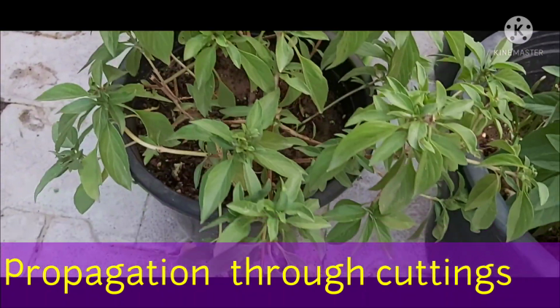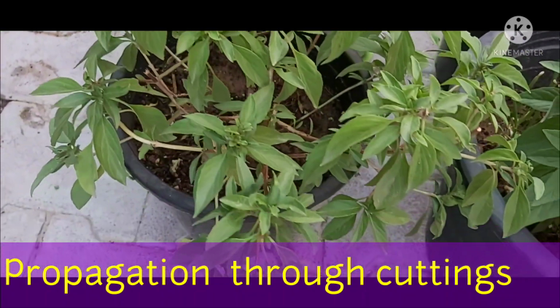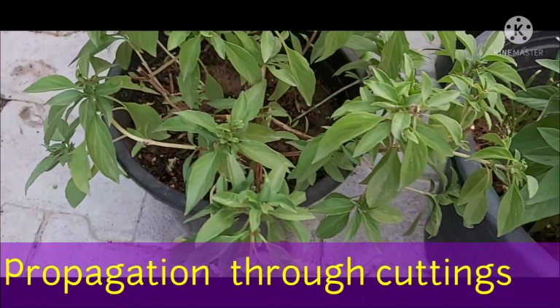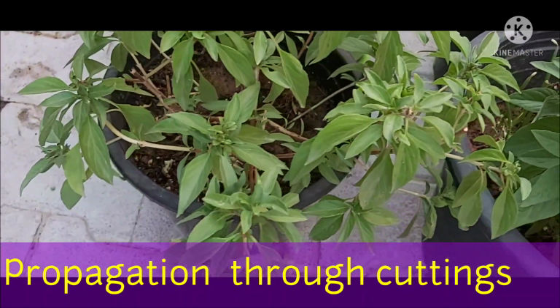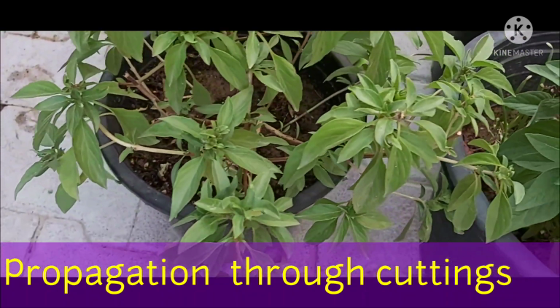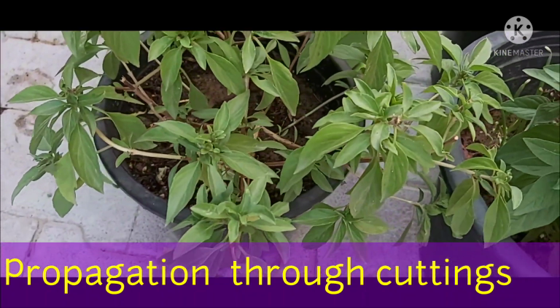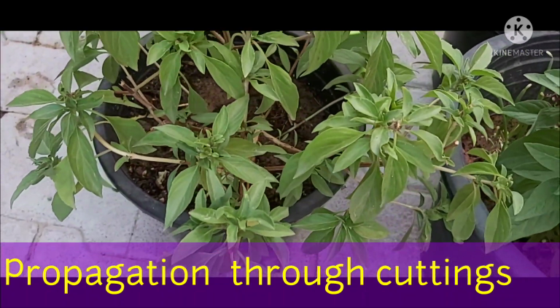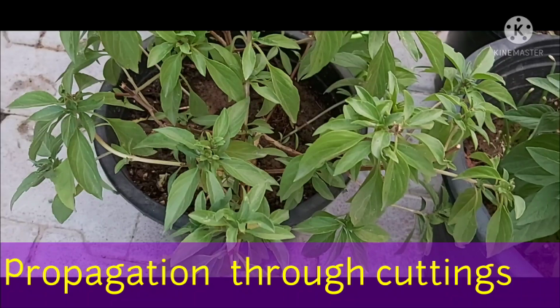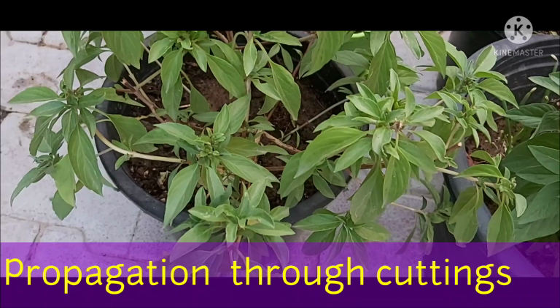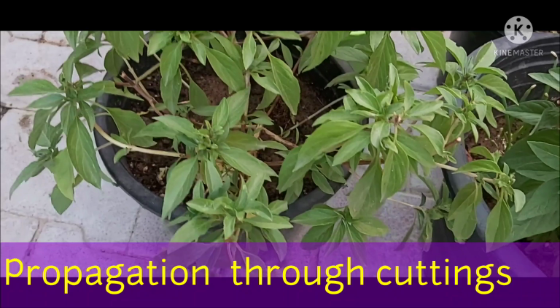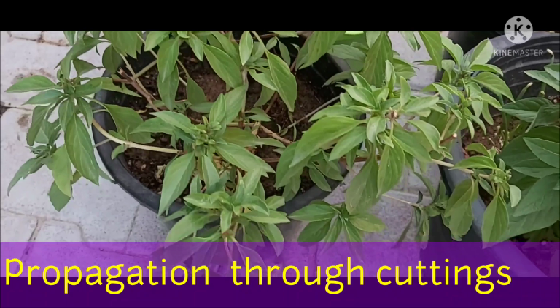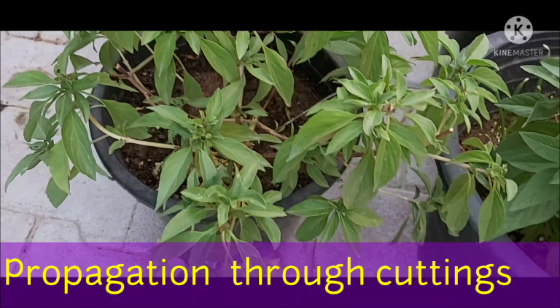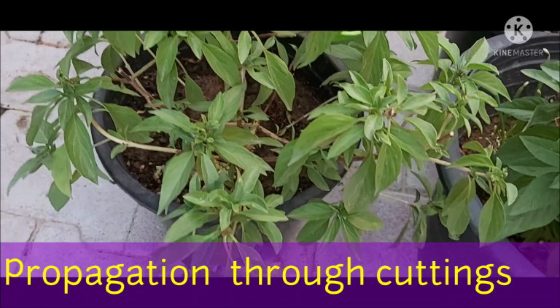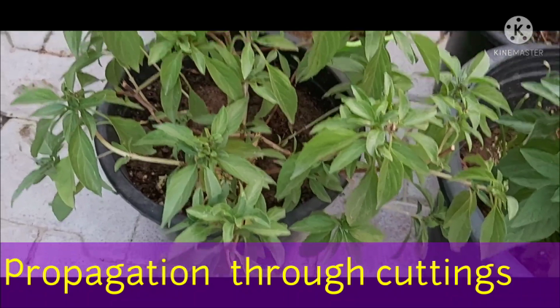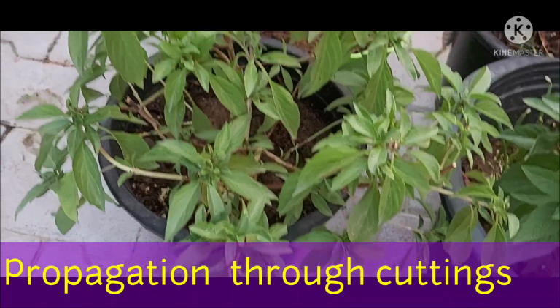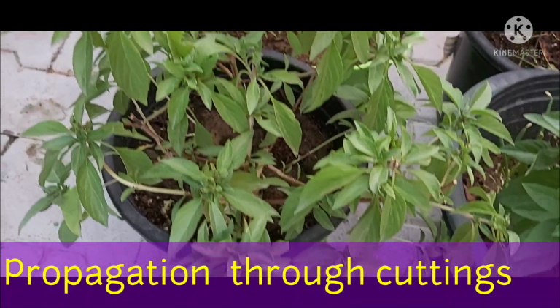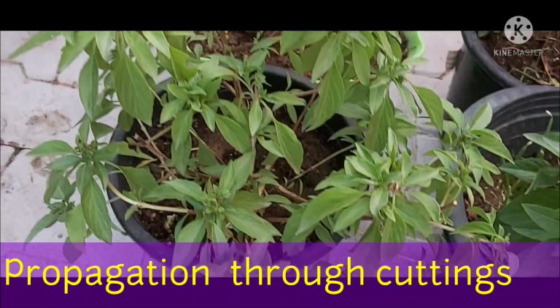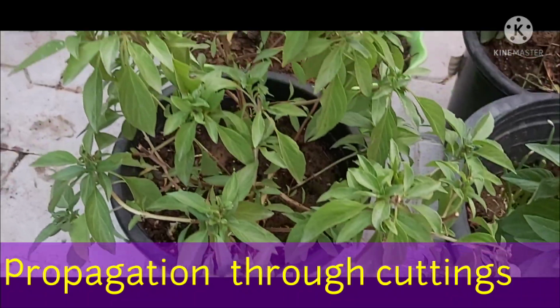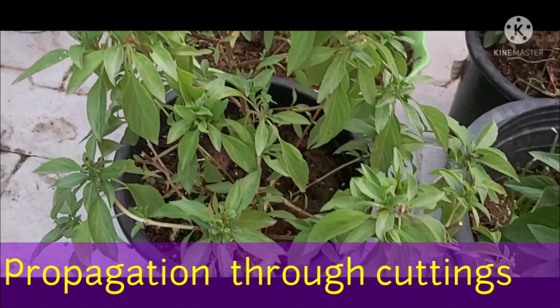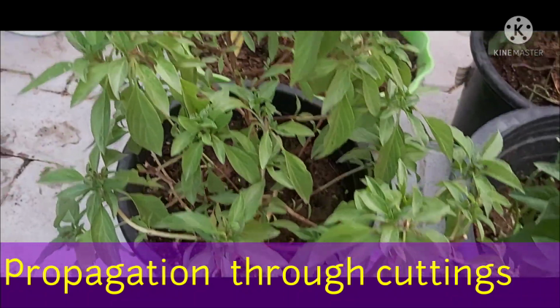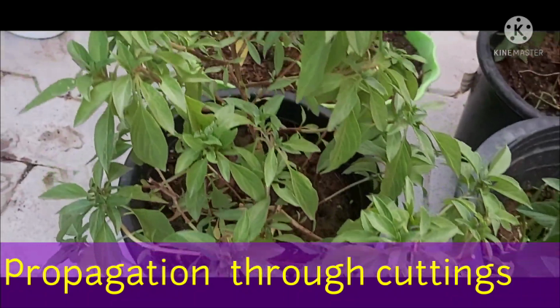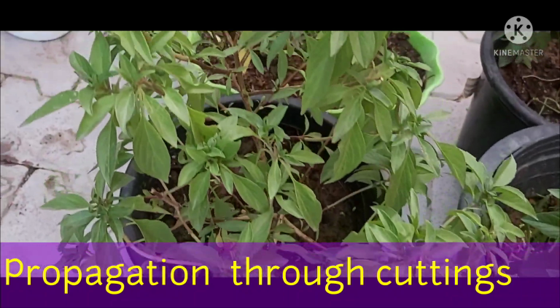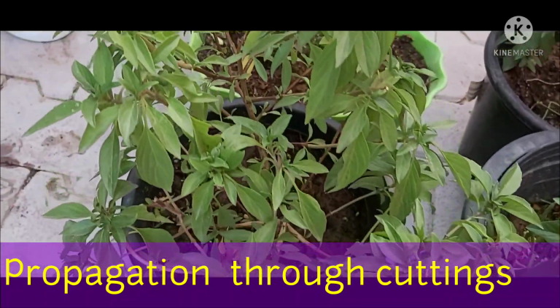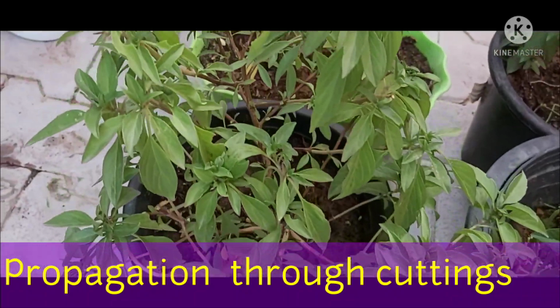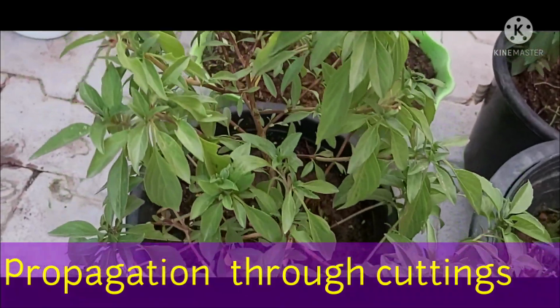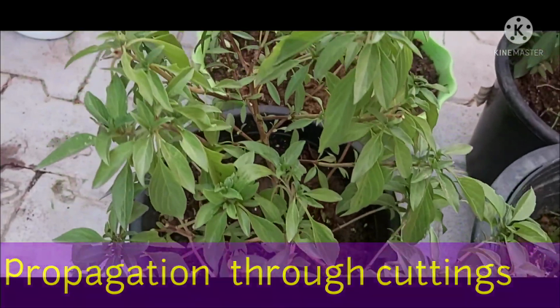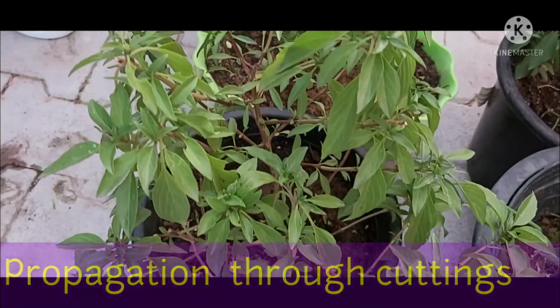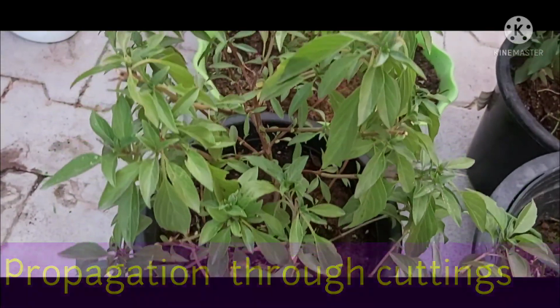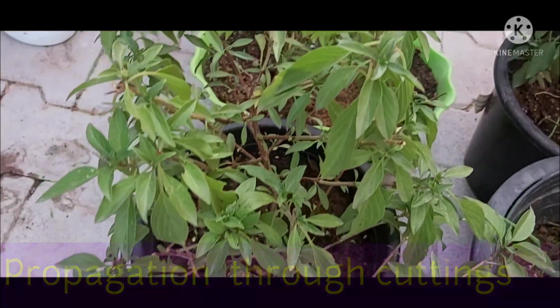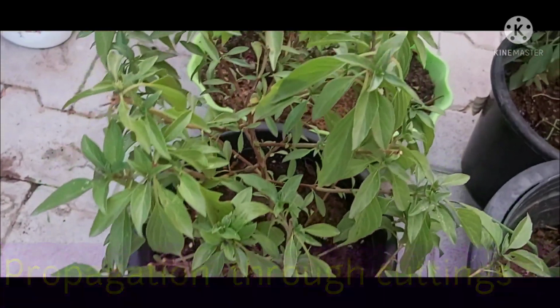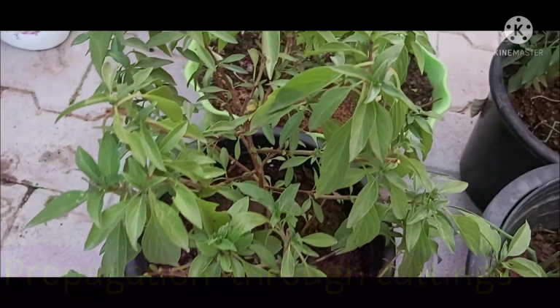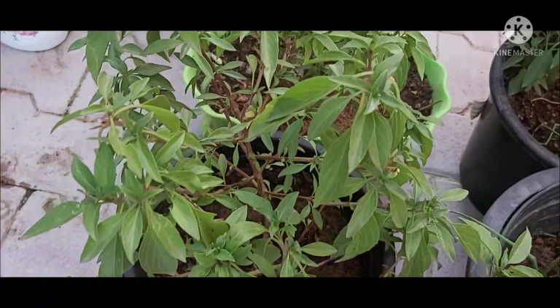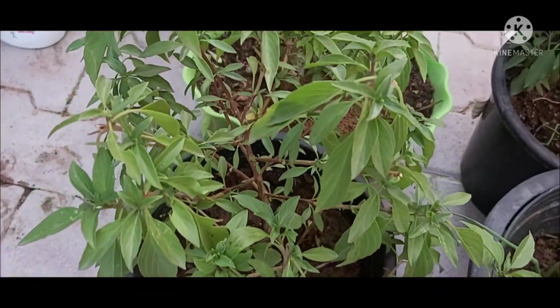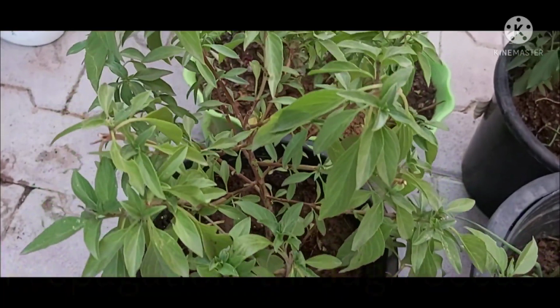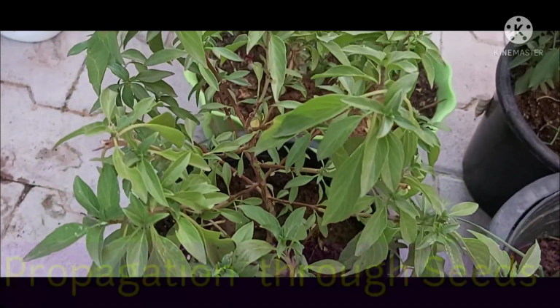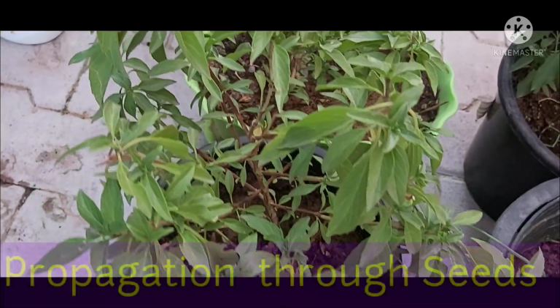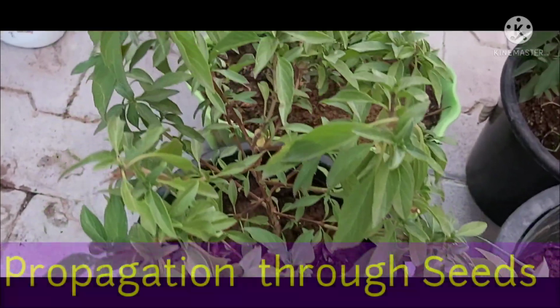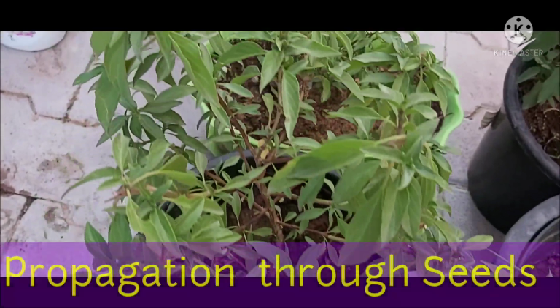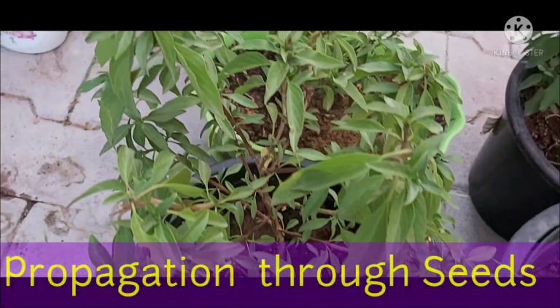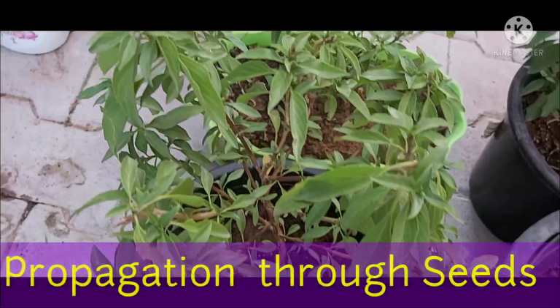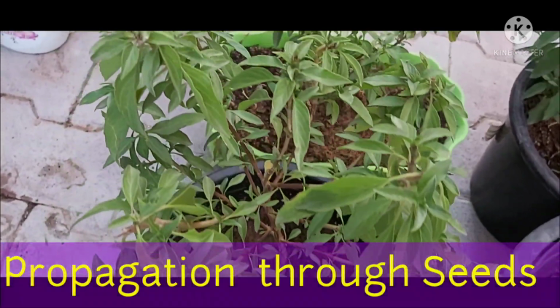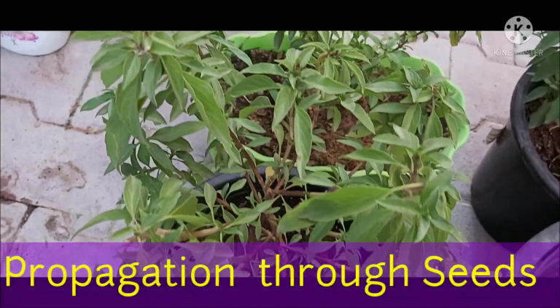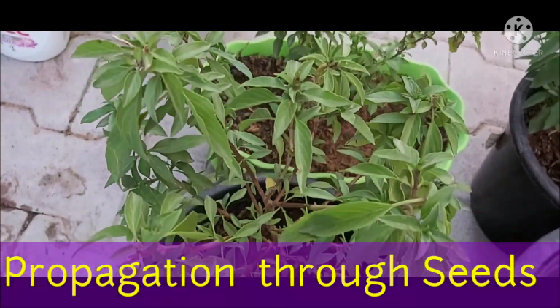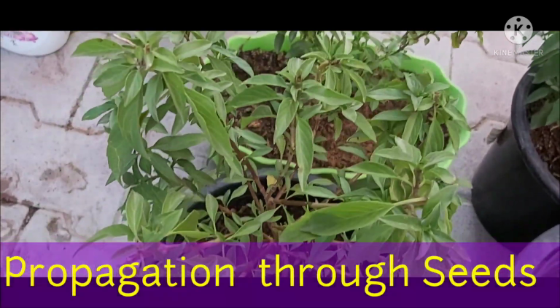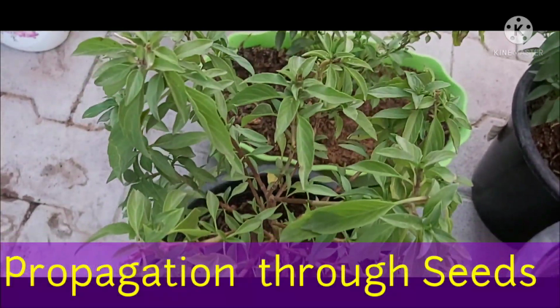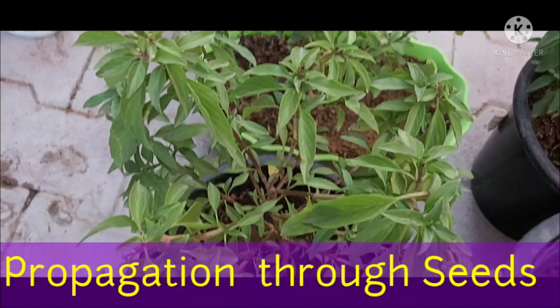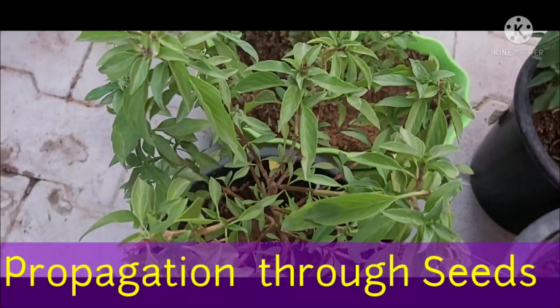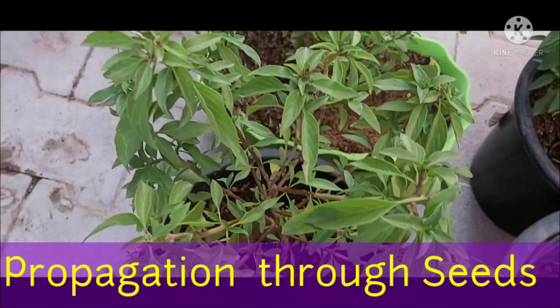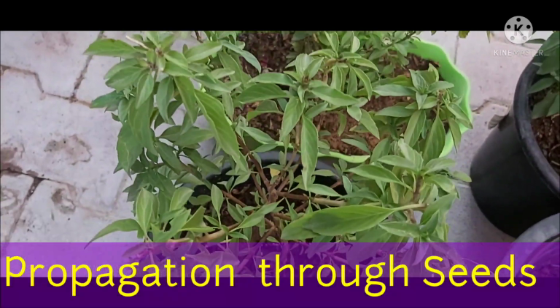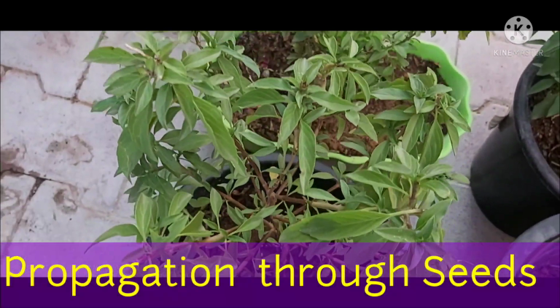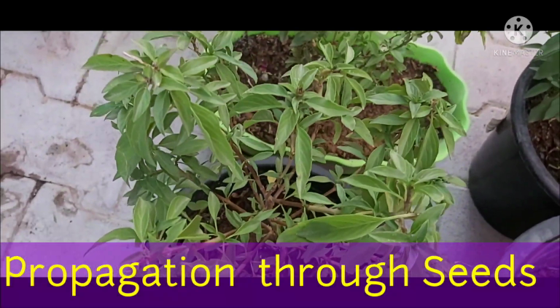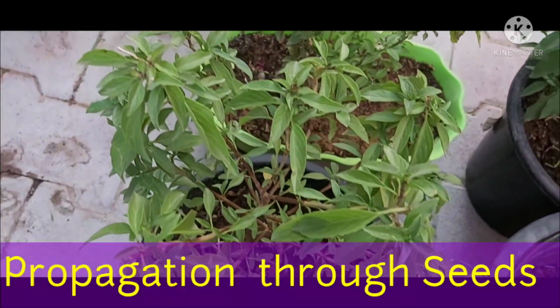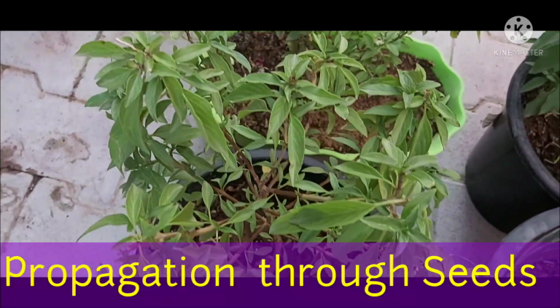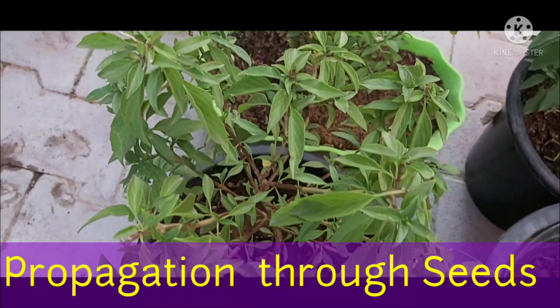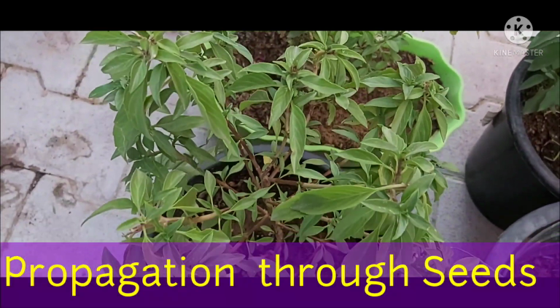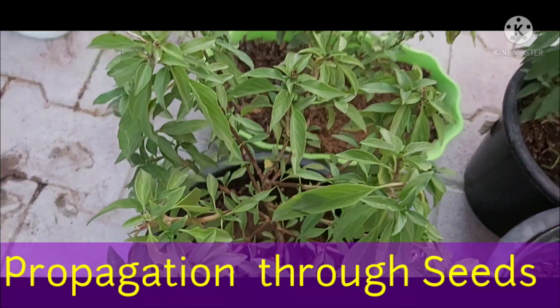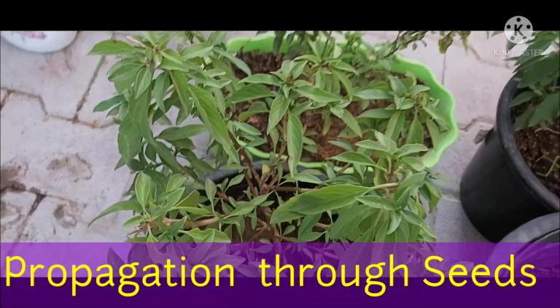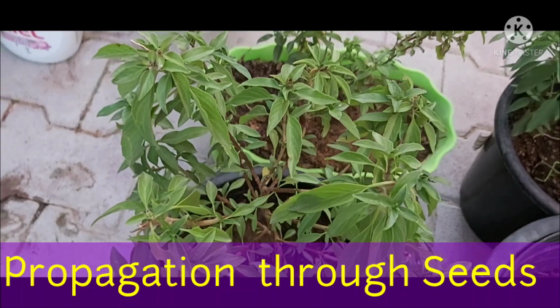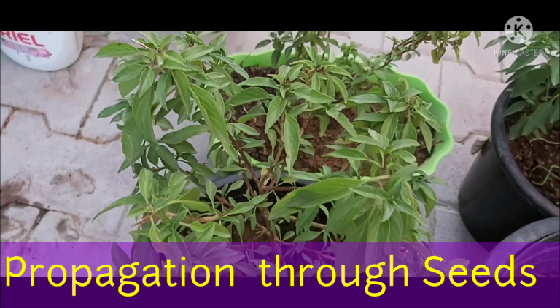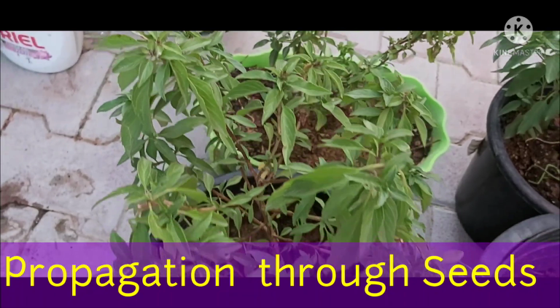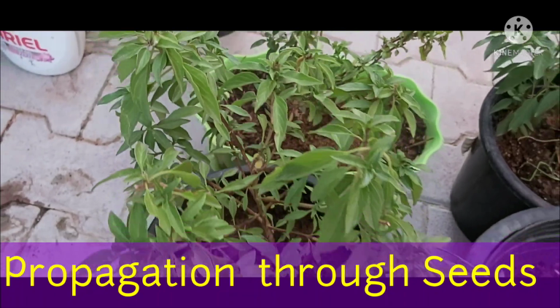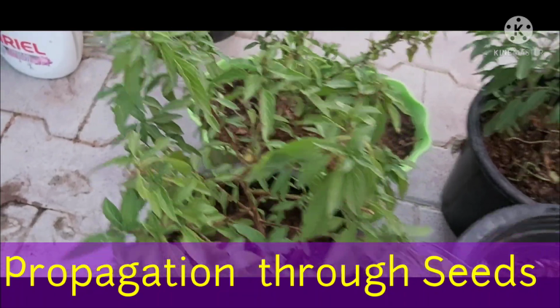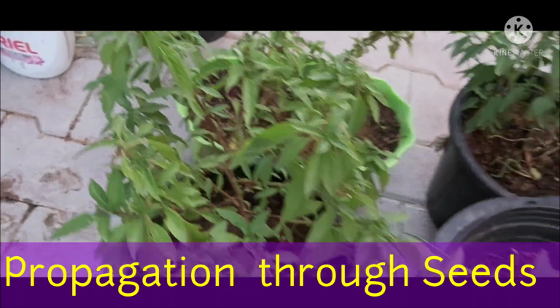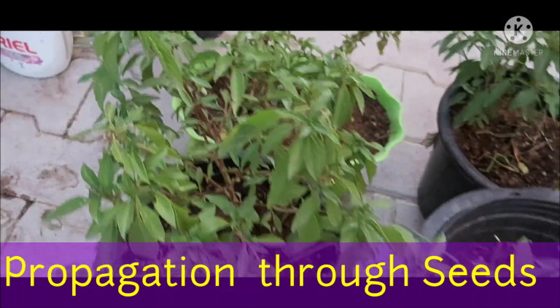If you want, you can apply root hormone at the bottom of the cutting. Place the cutting in potting mix and keep it in a shady place. Within one to two weeks you will get a new plant. Soak the seeds overnight for best germination.